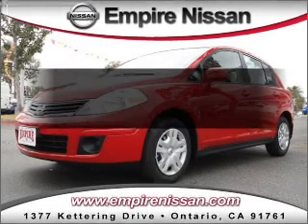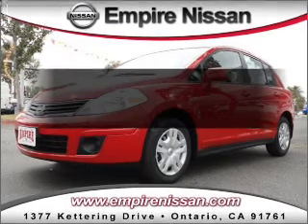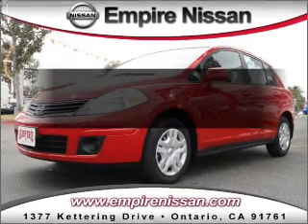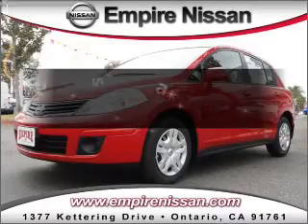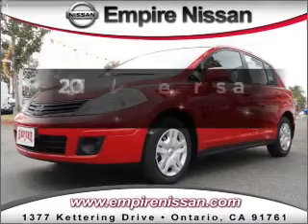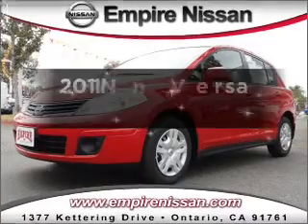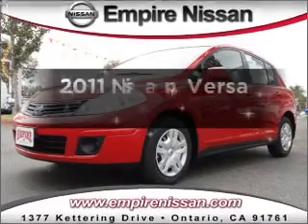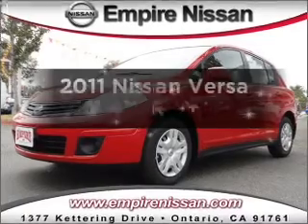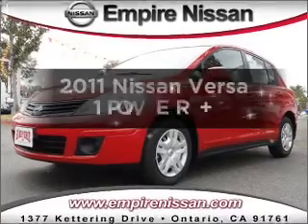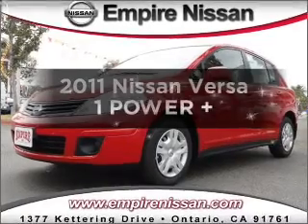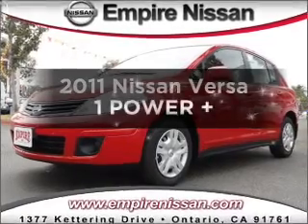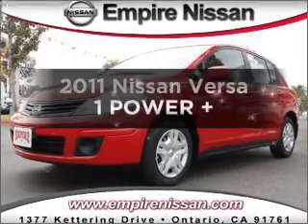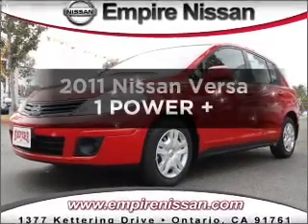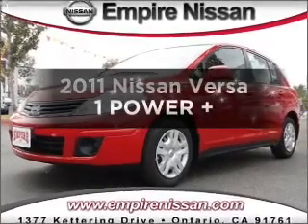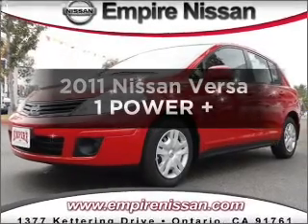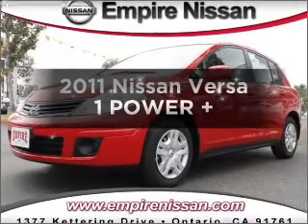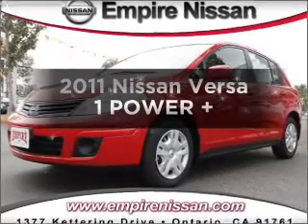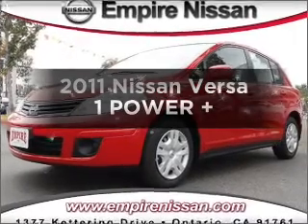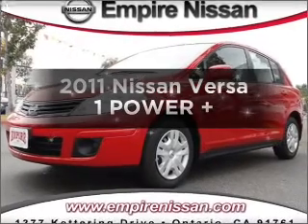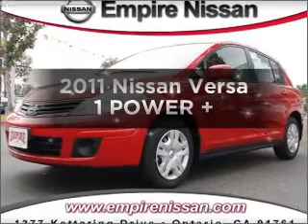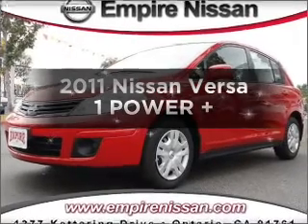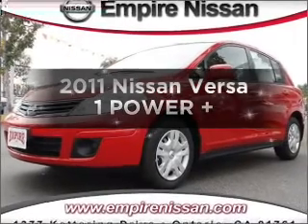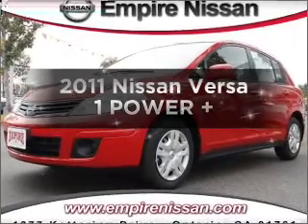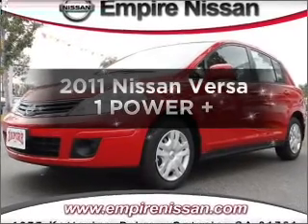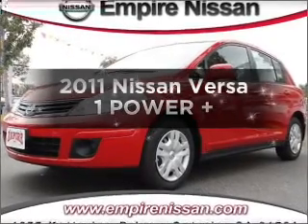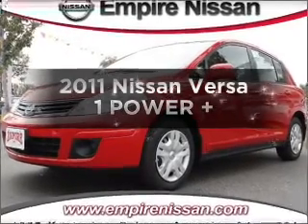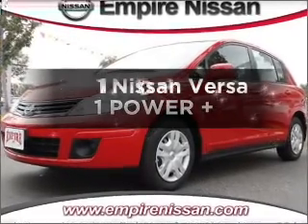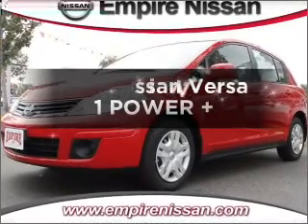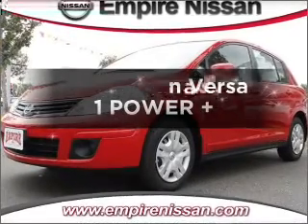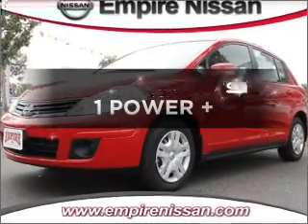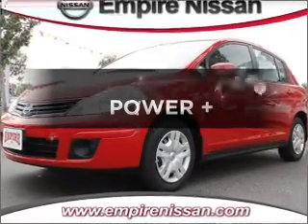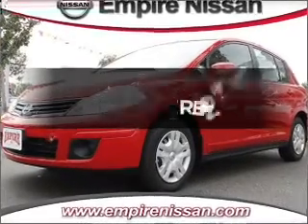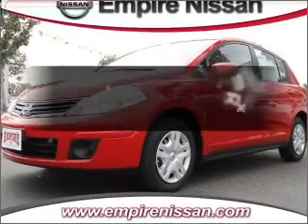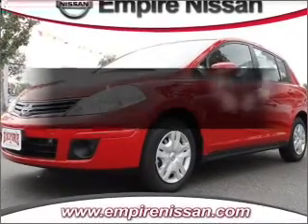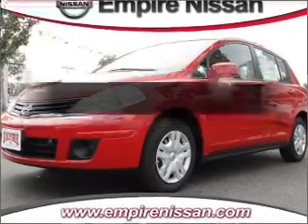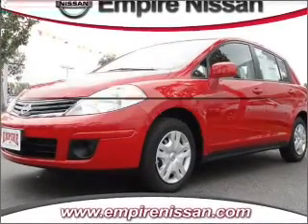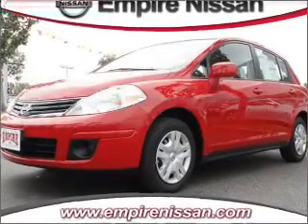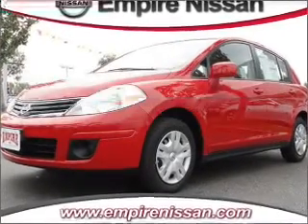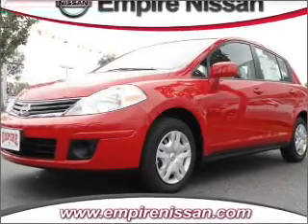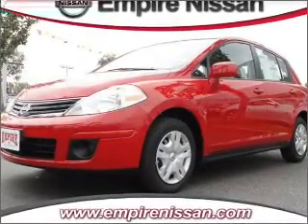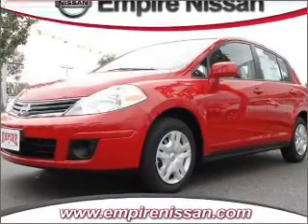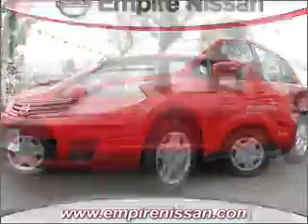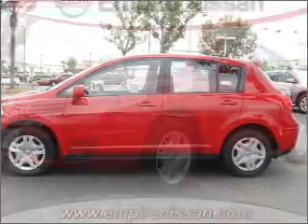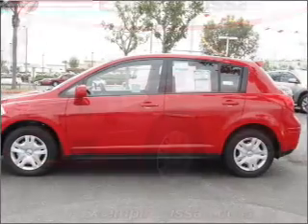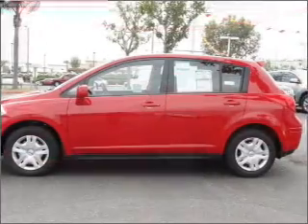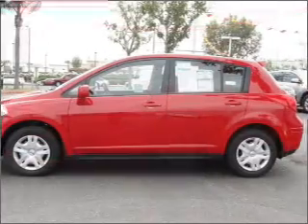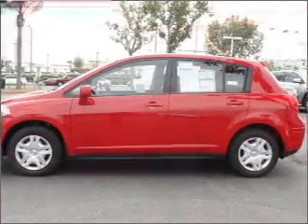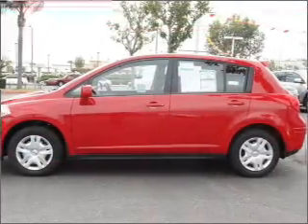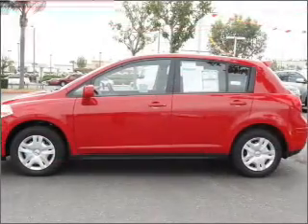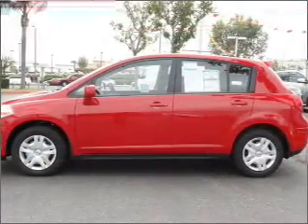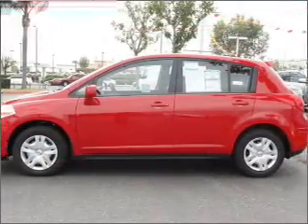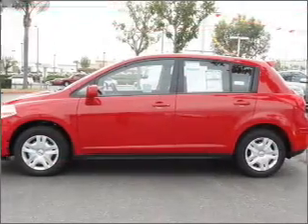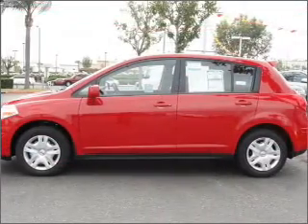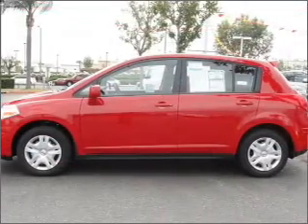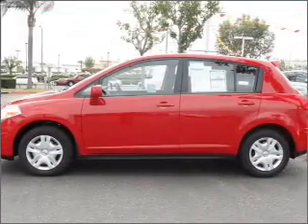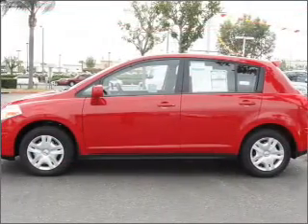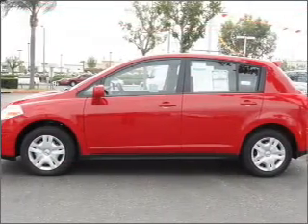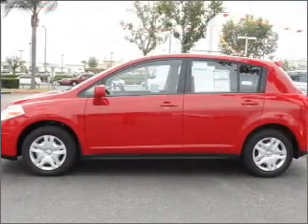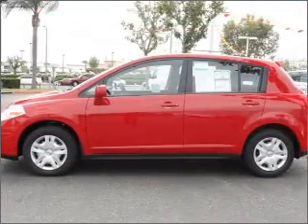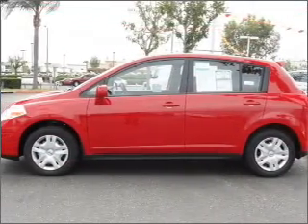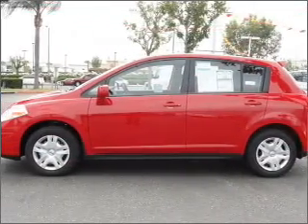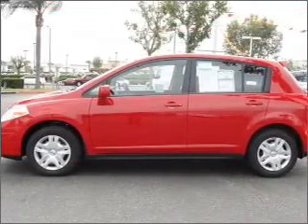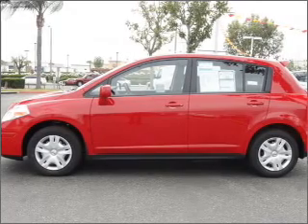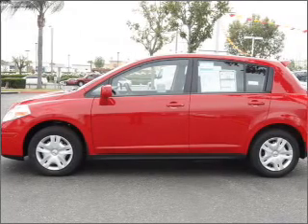Introducing the 2011 Nissan Versa. Everything you need under one roof with this great vehicle.